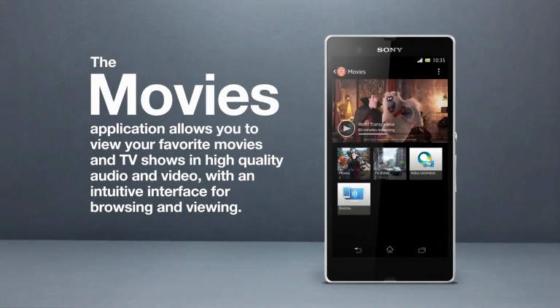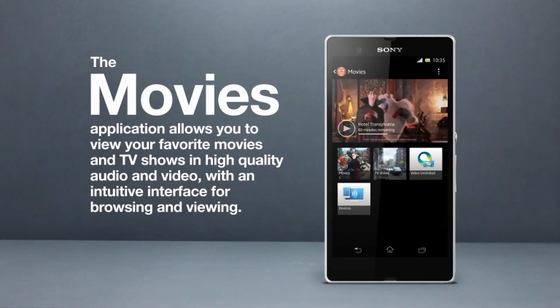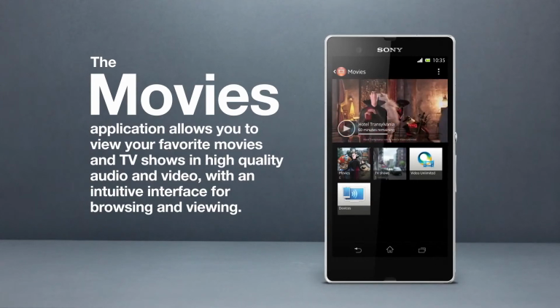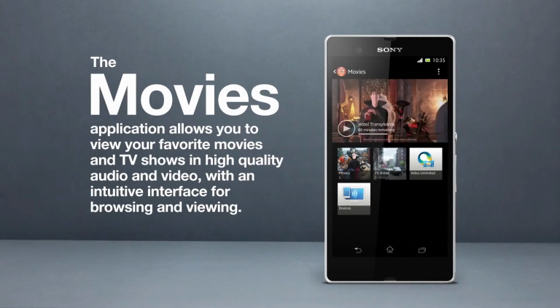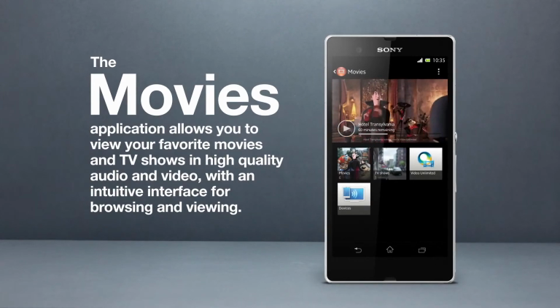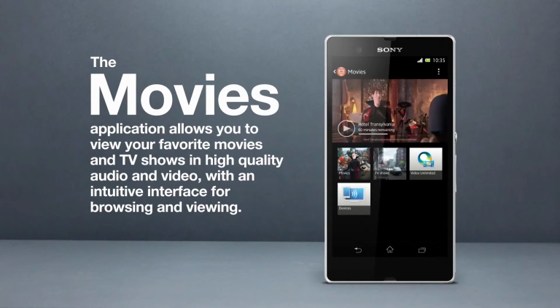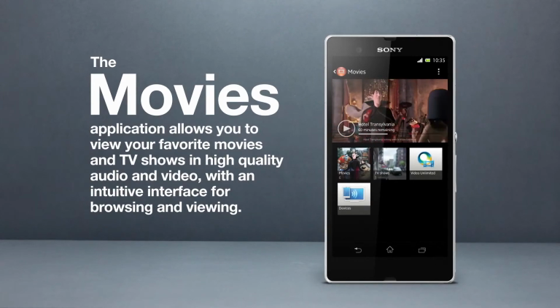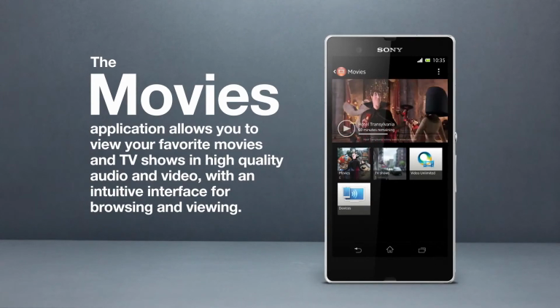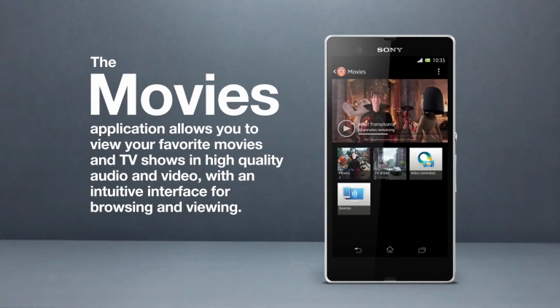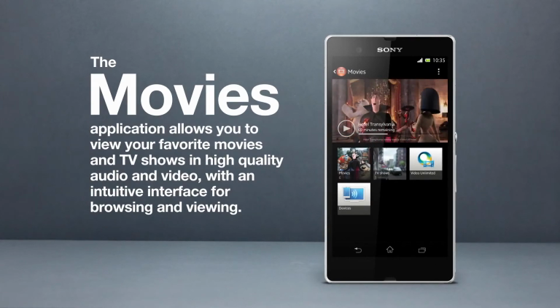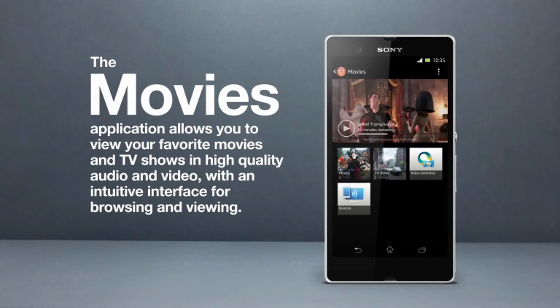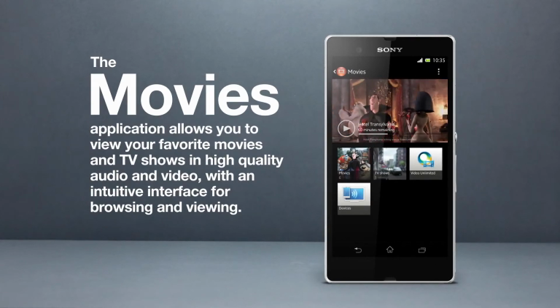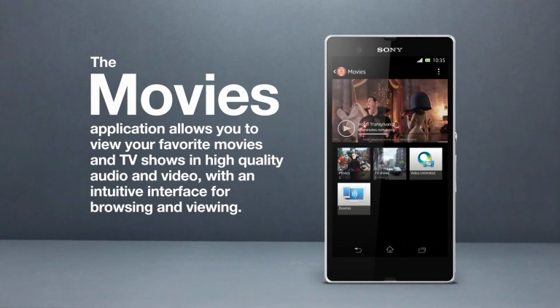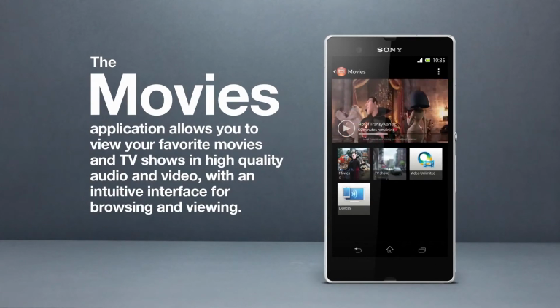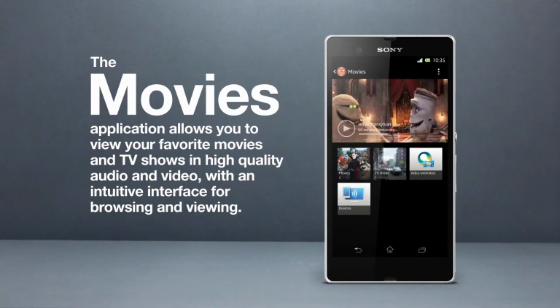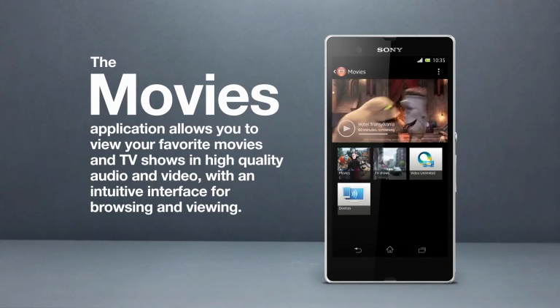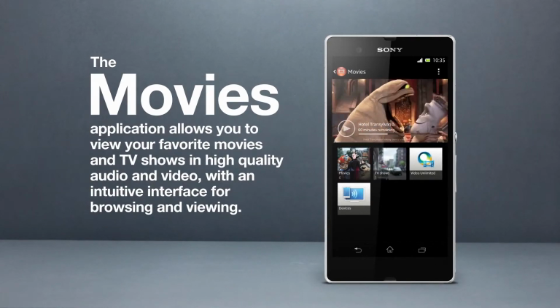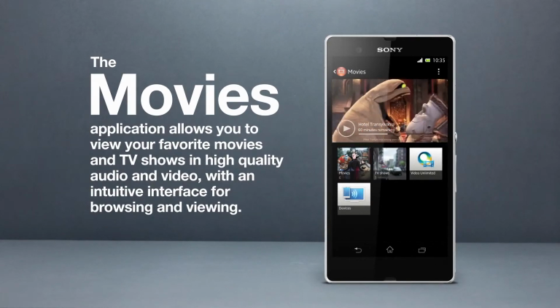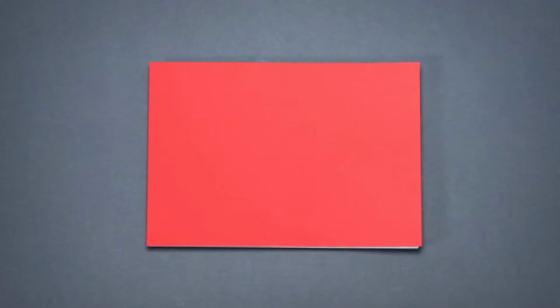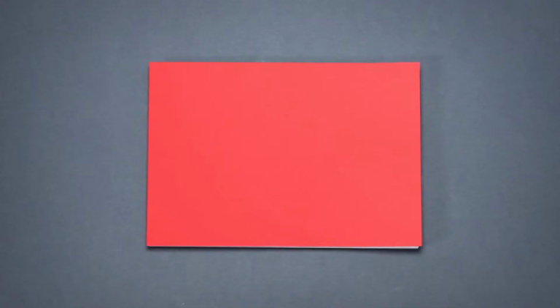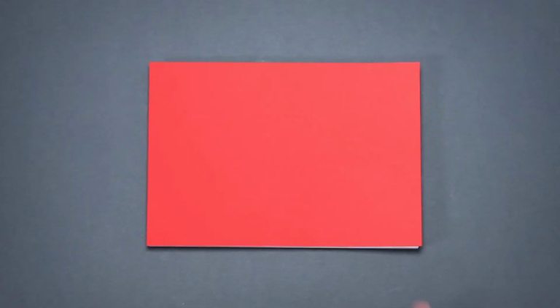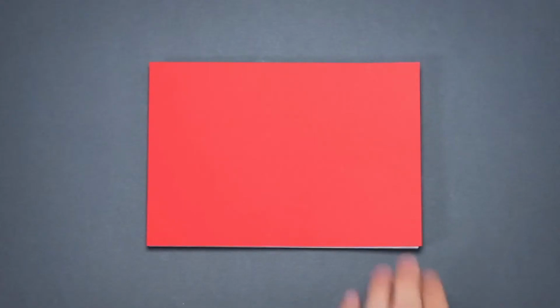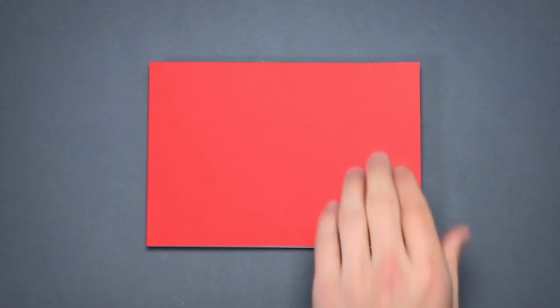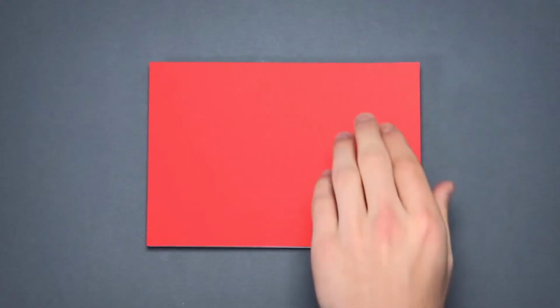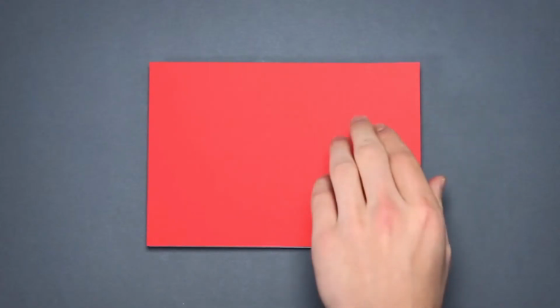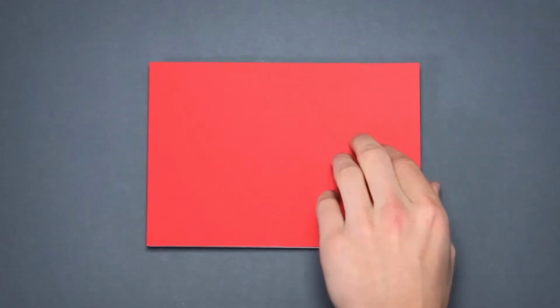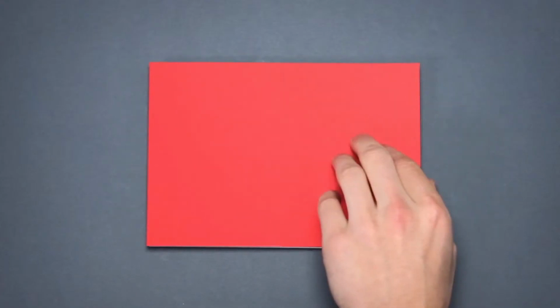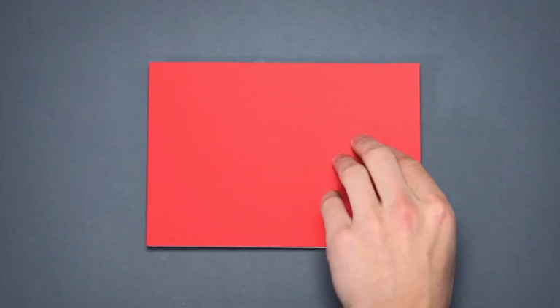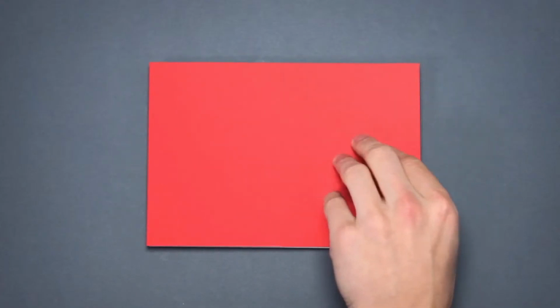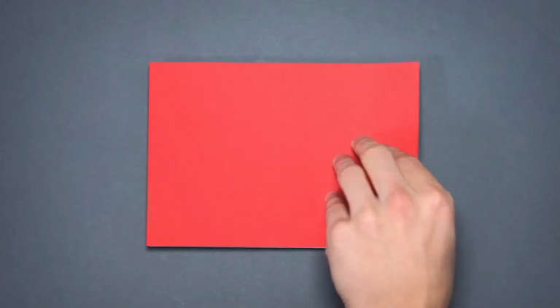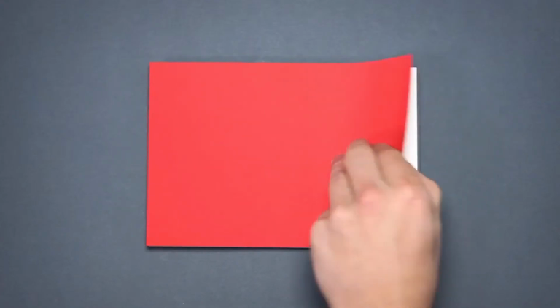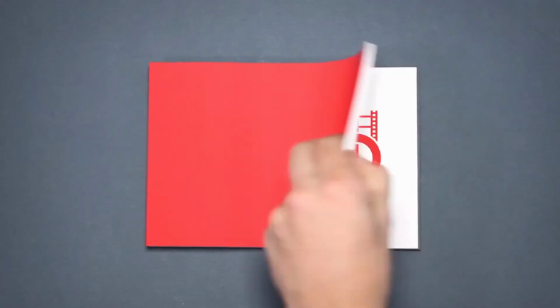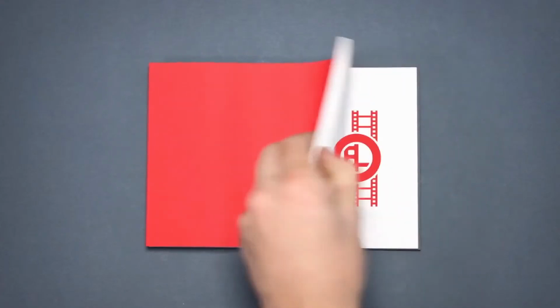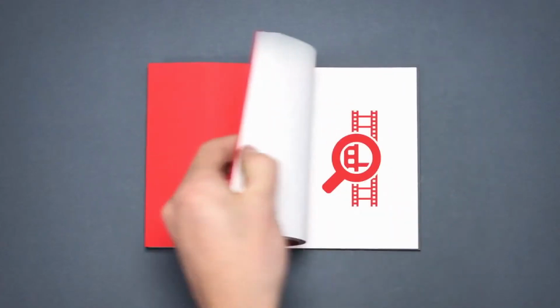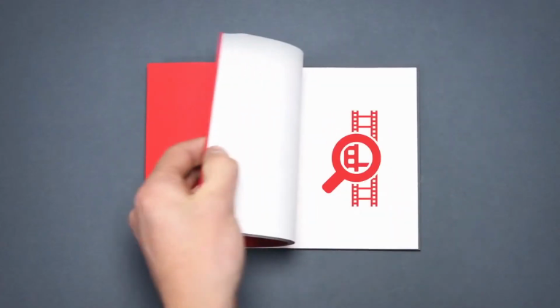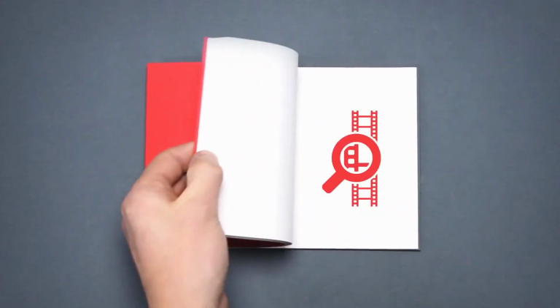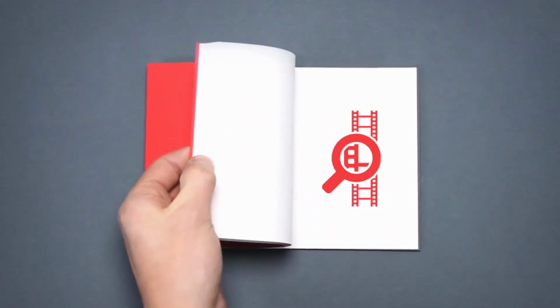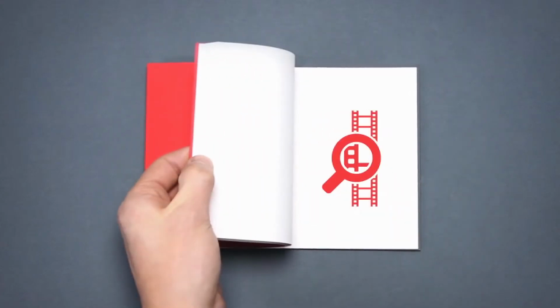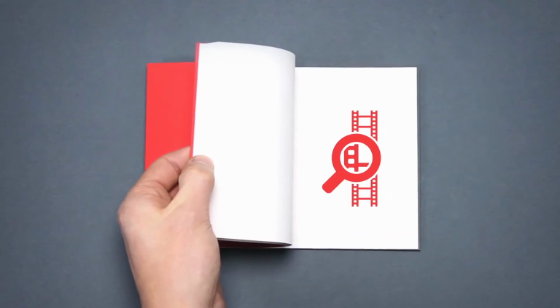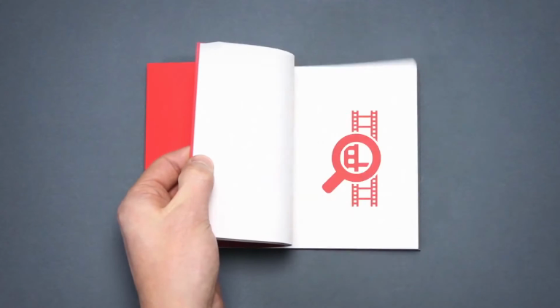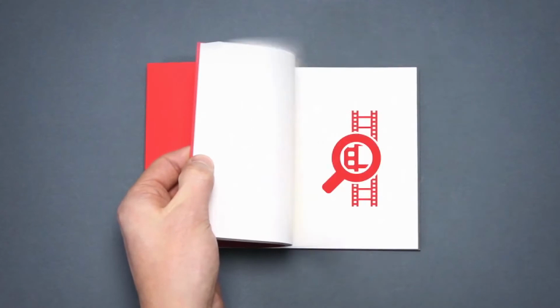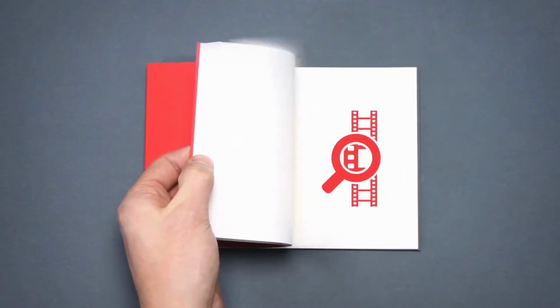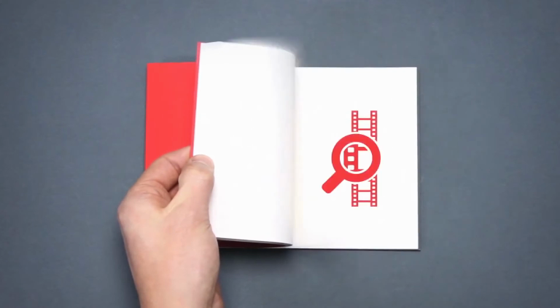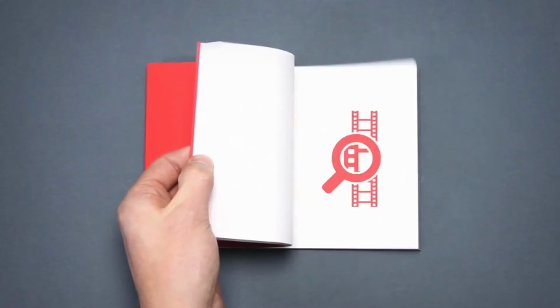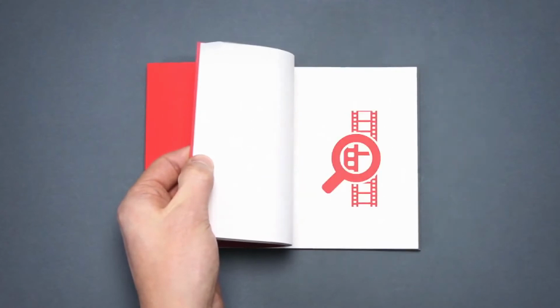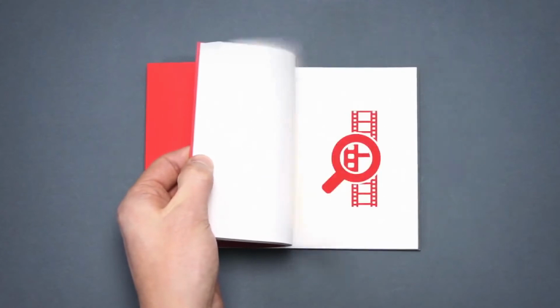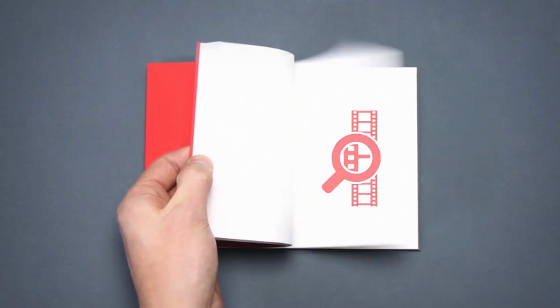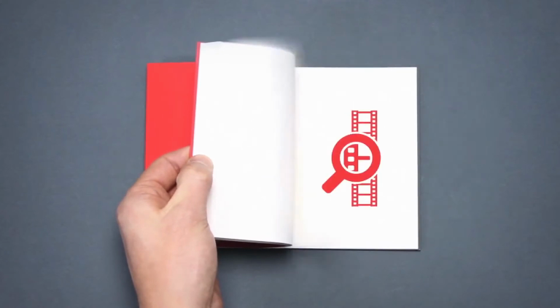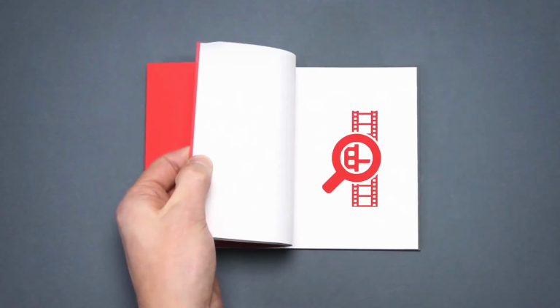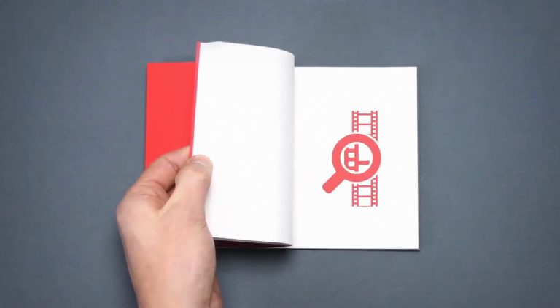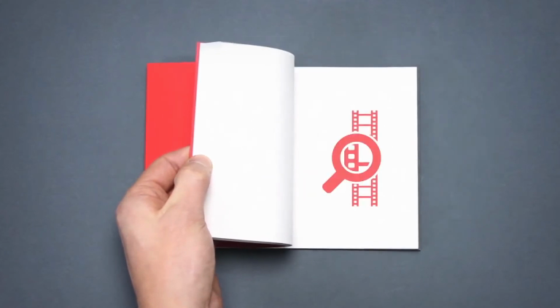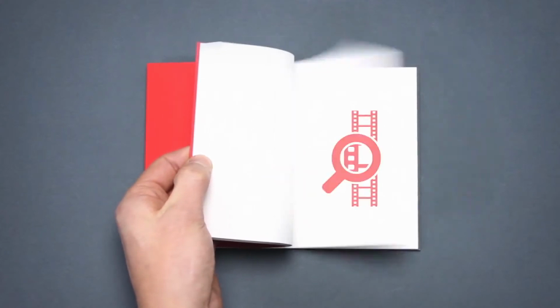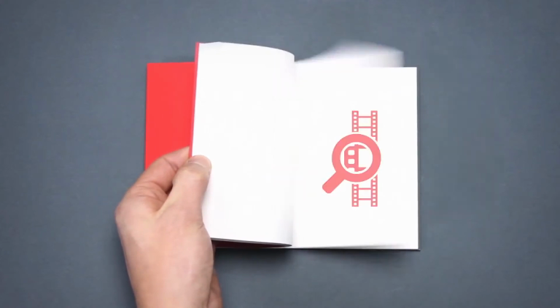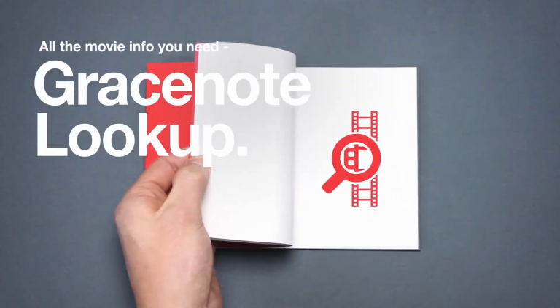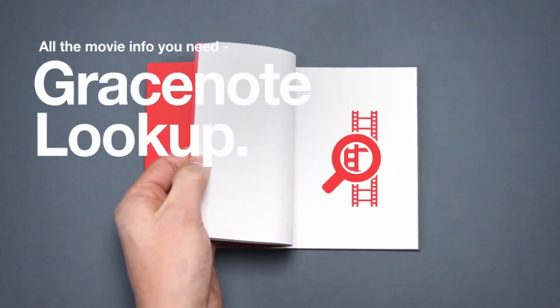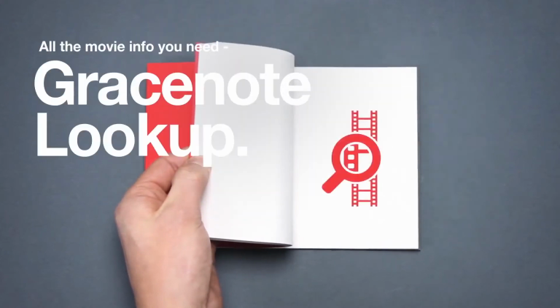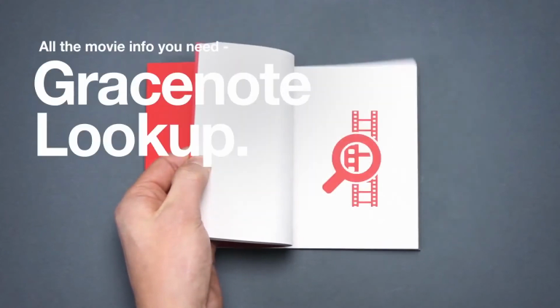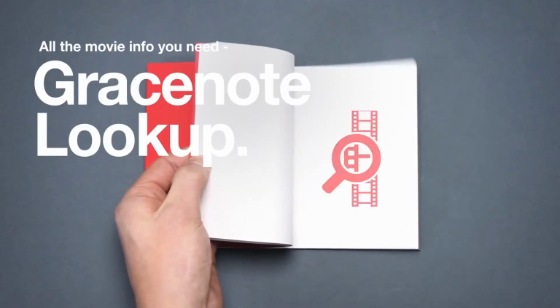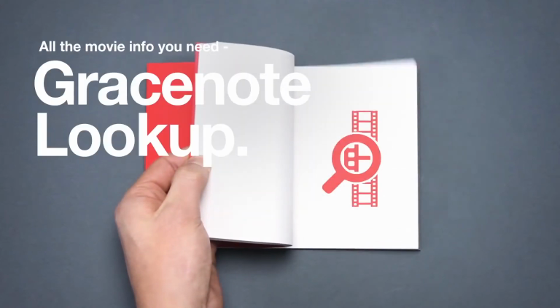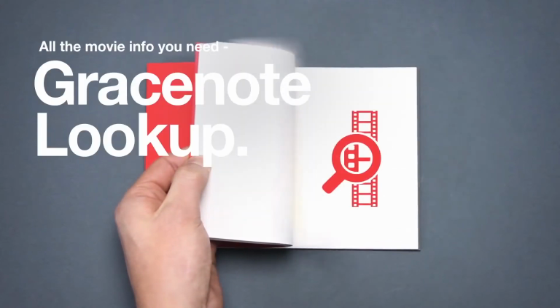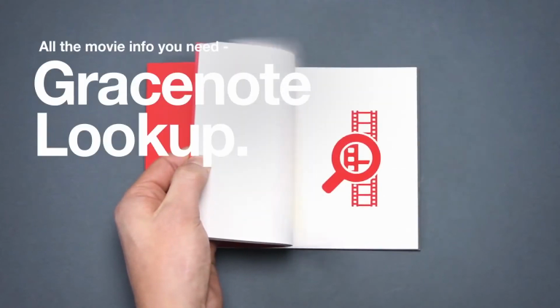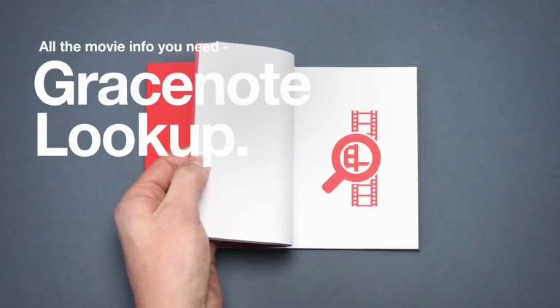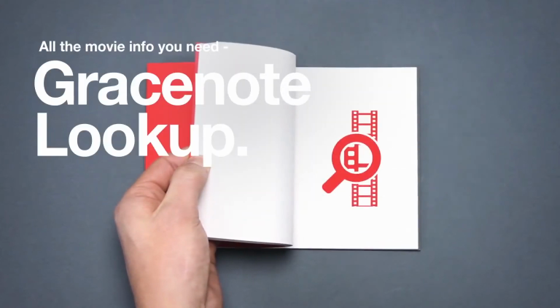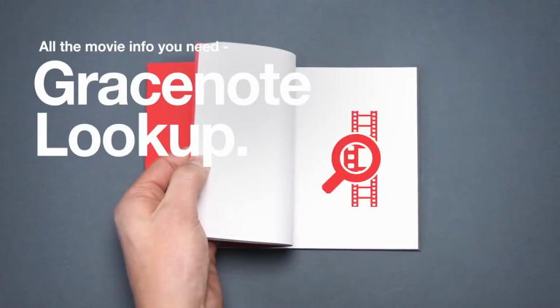Cover art and movie details — everything is always up to date automatically with Gracenote Lookup.